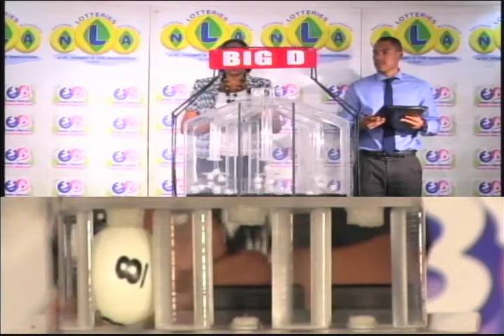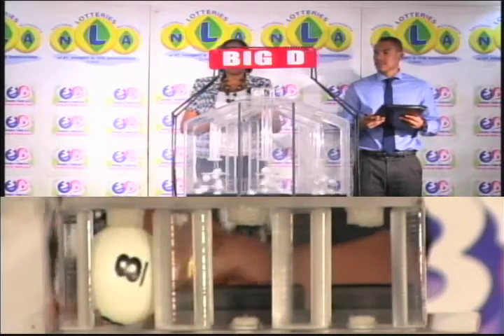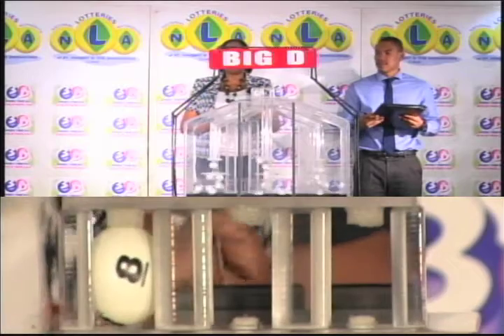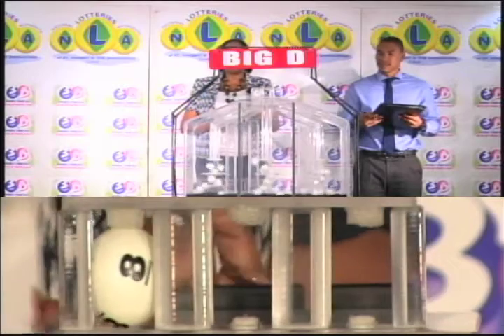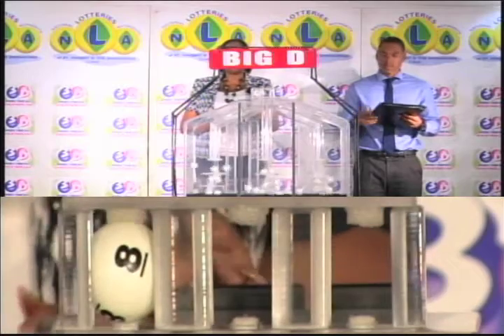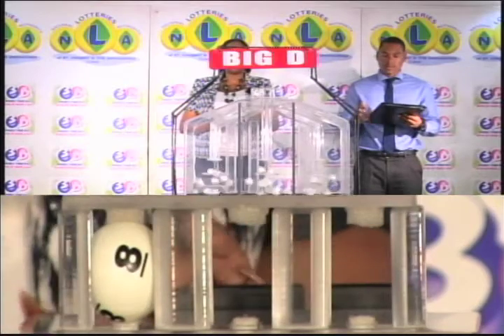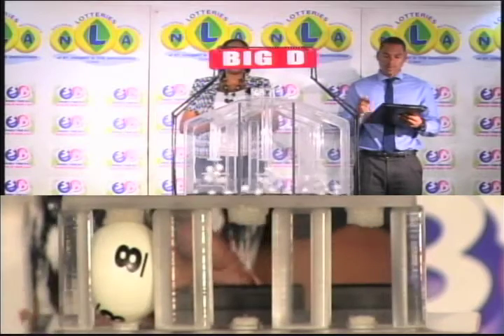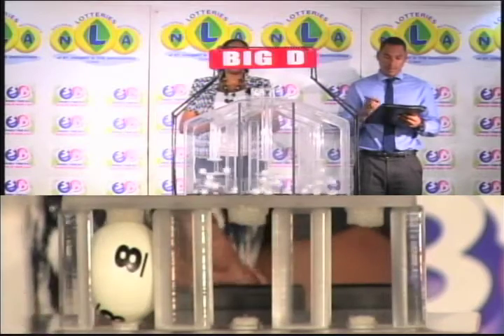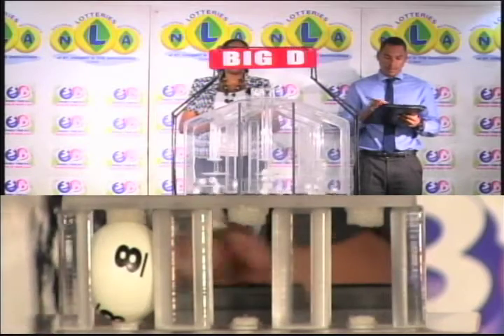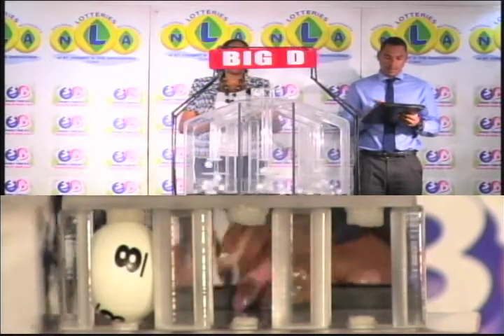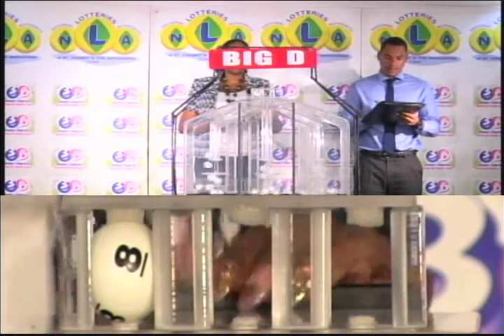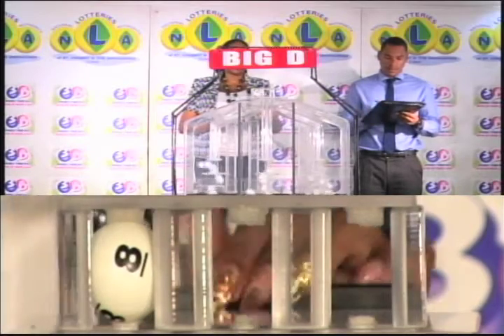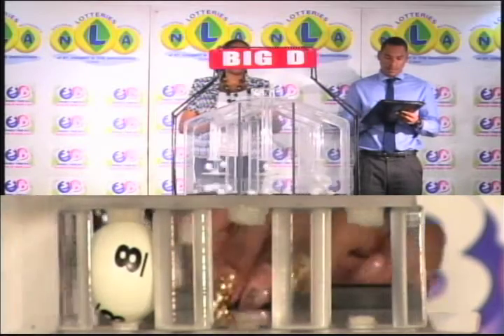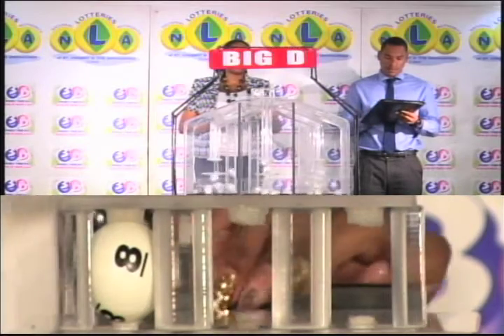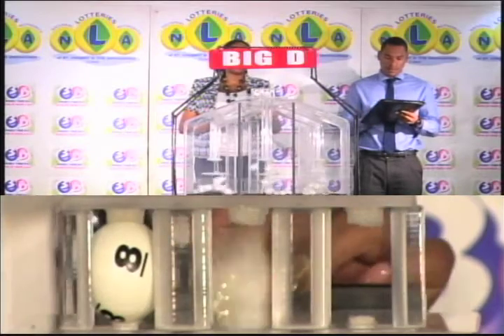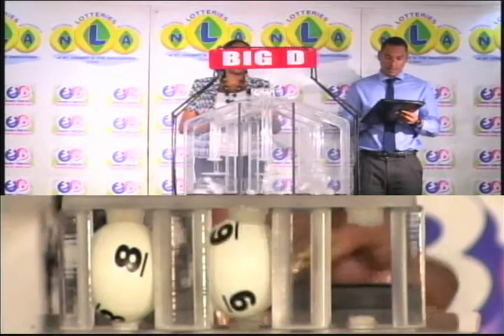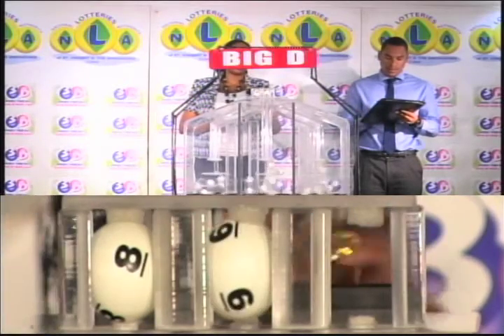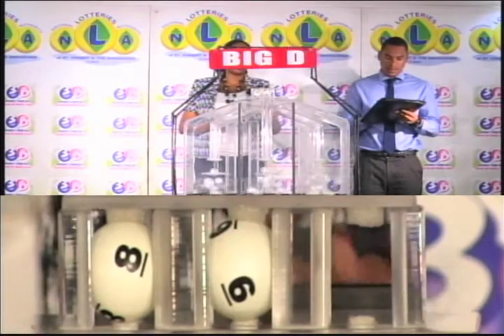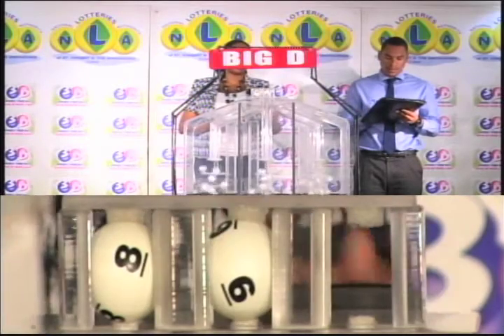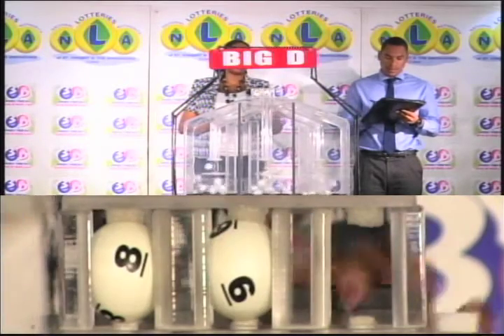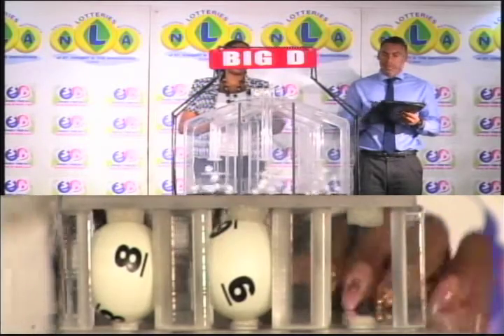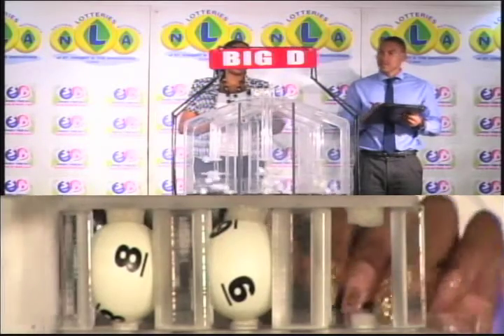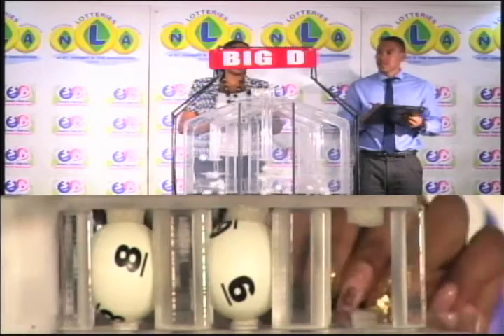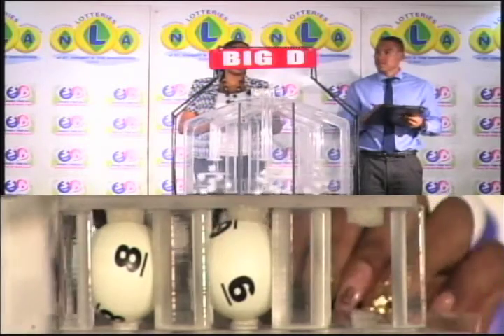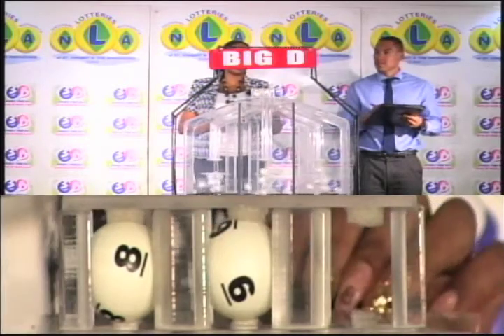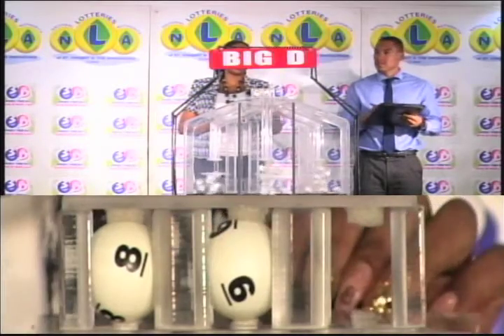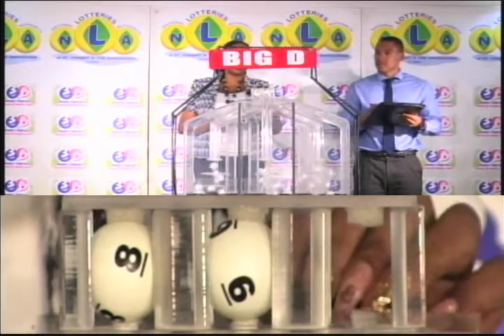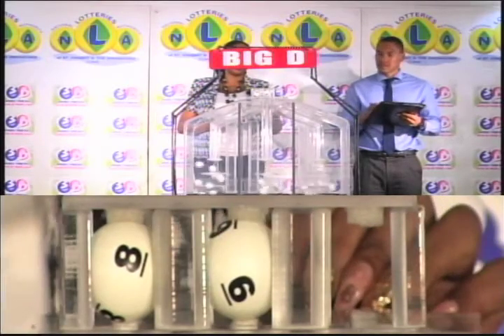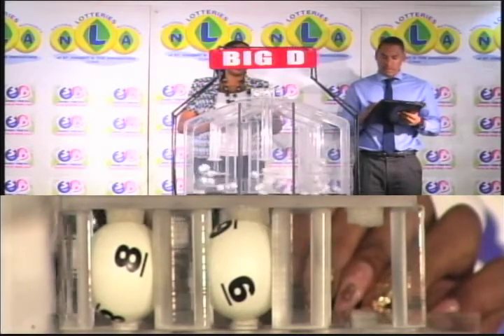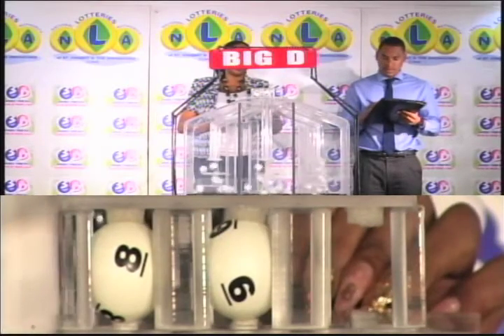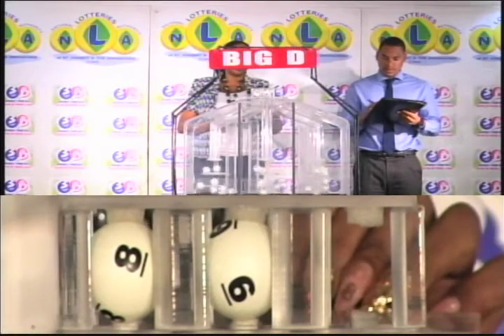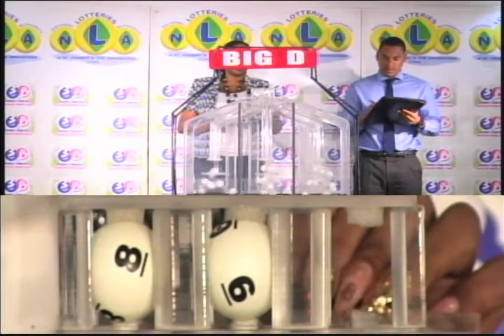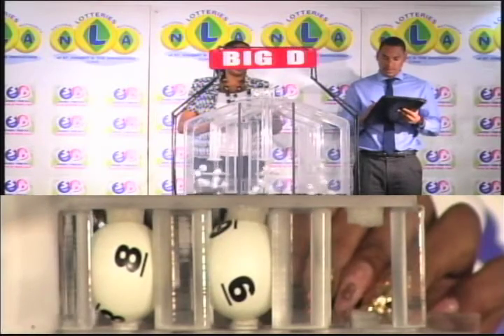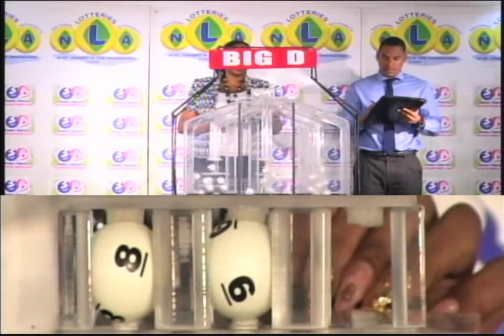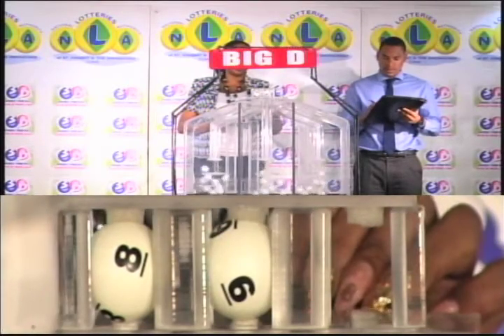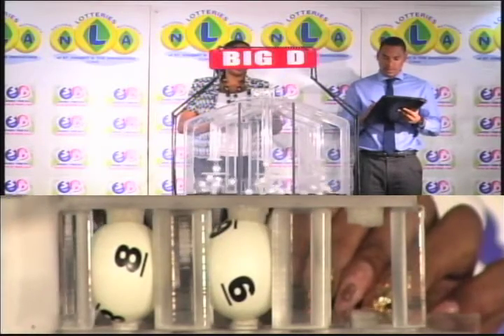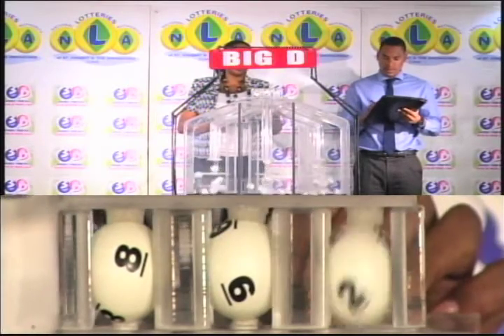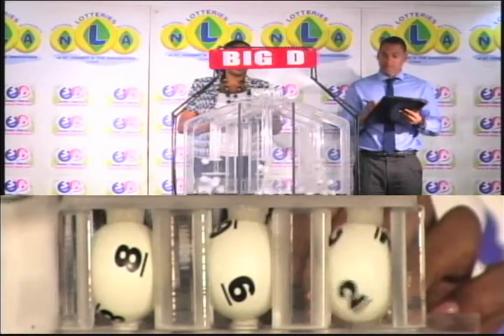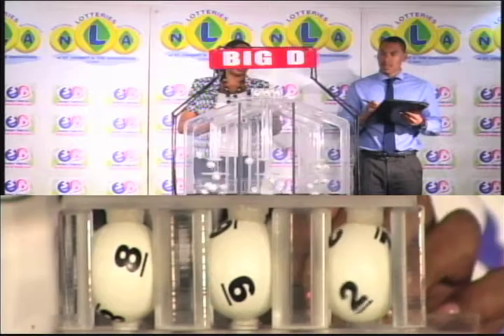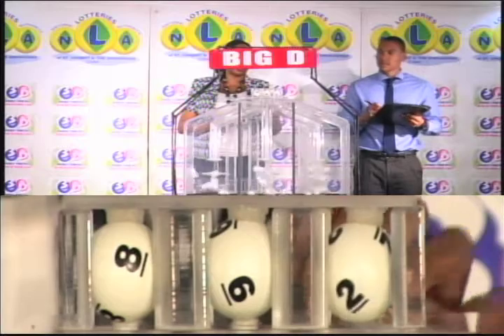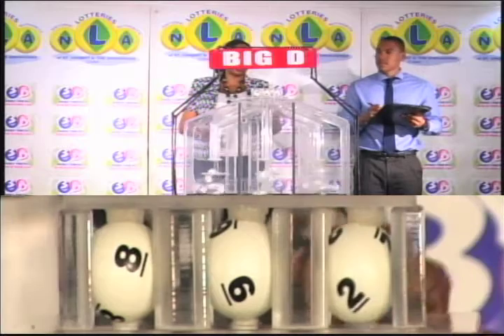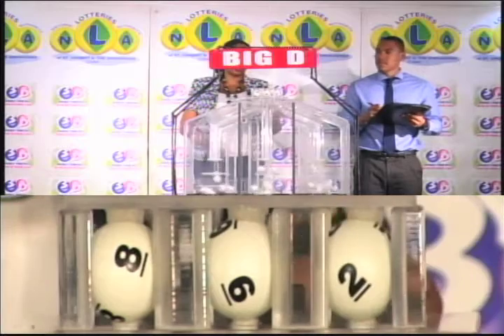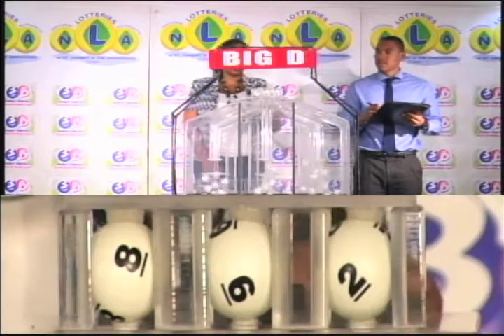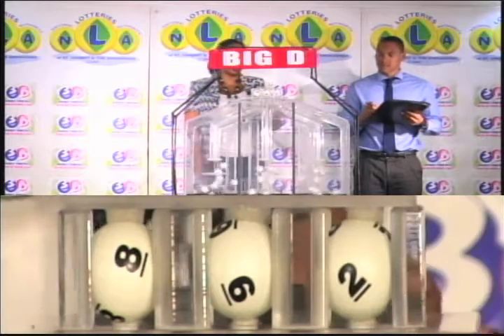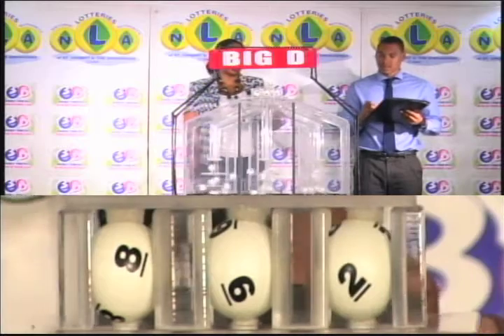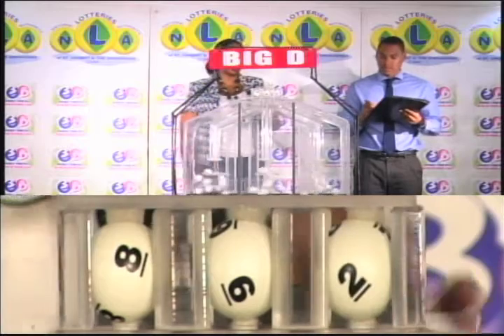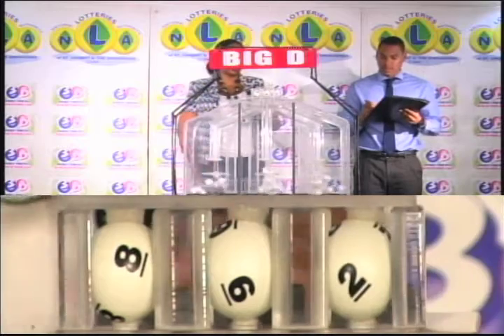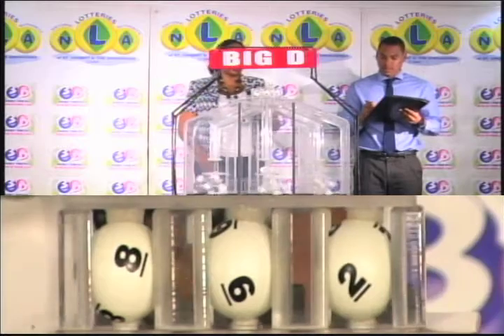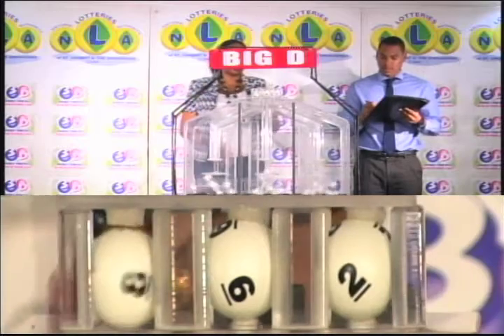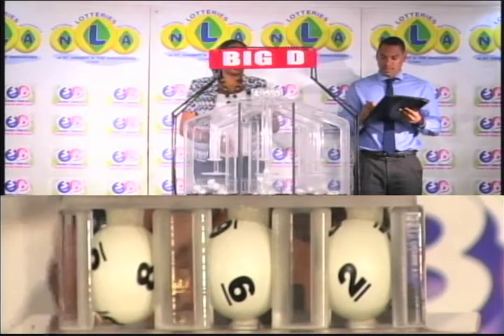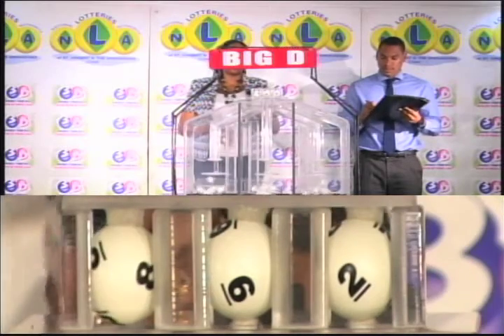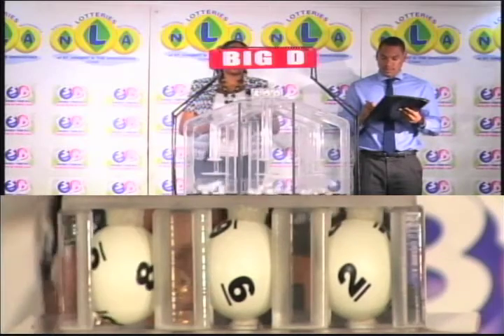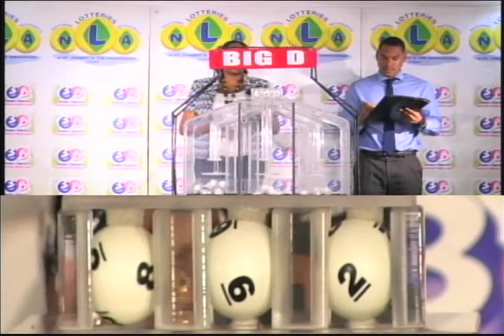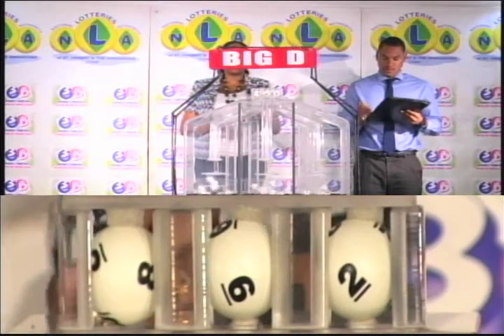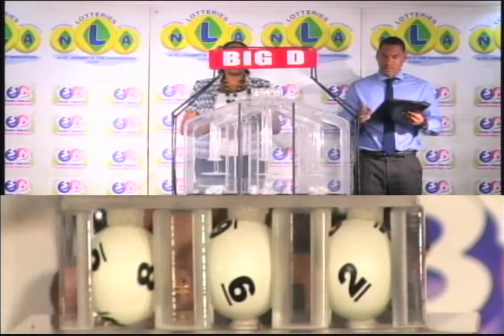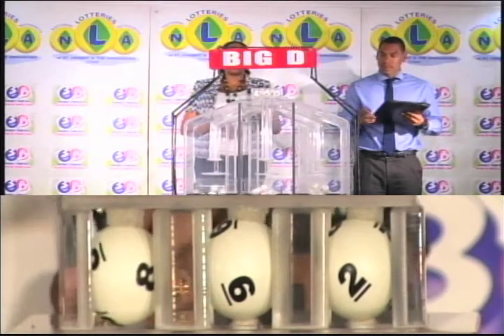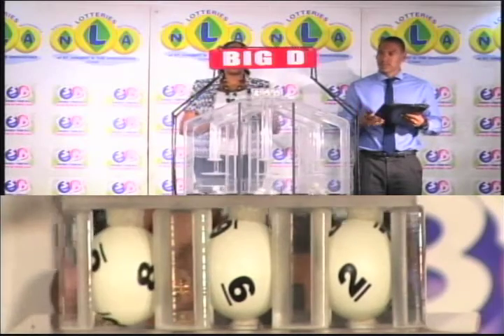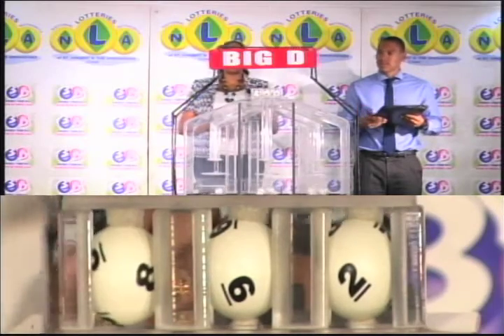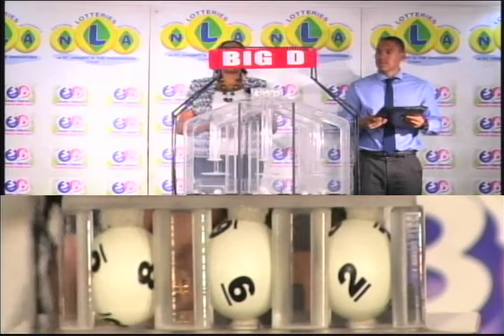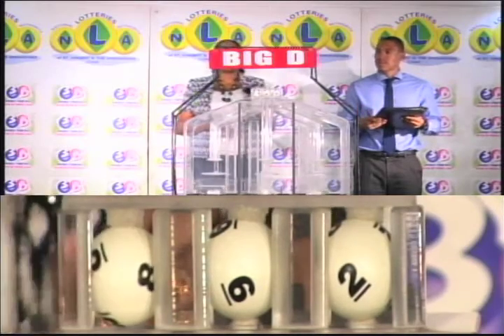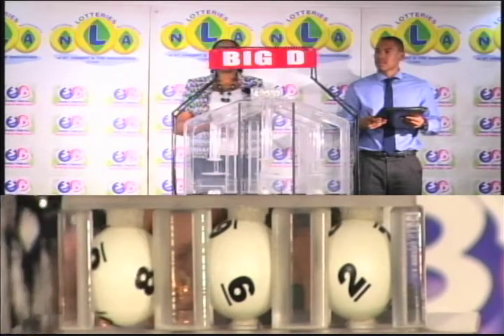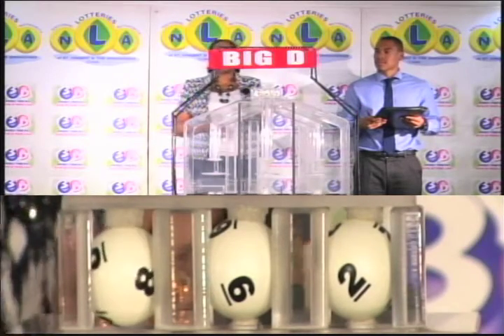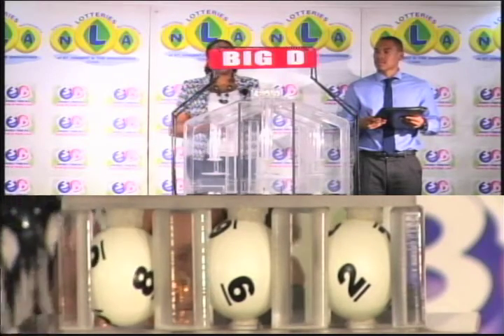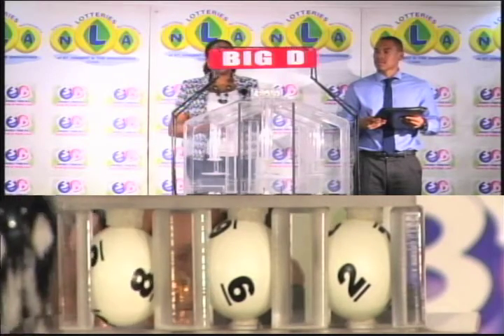The Big D winning number is 8, 6, 2. Our Big D winning number: 8, 6, 2.